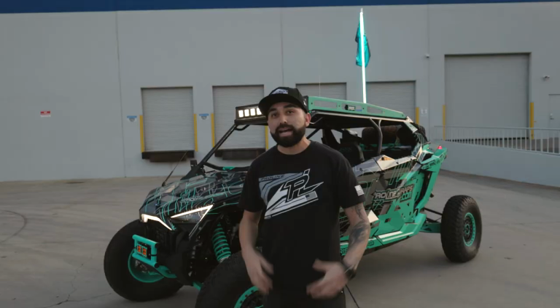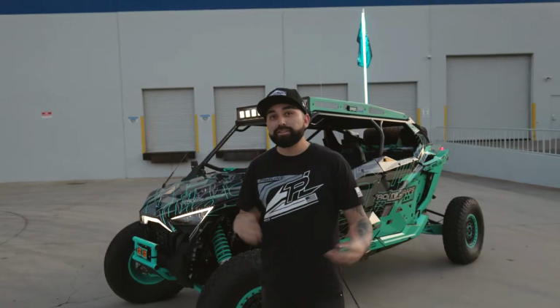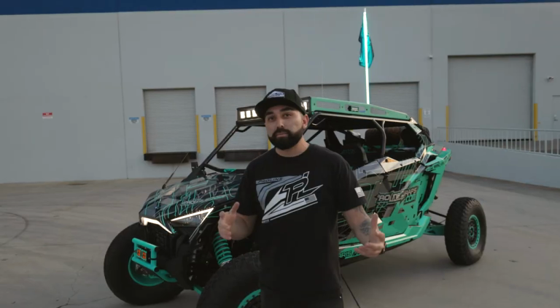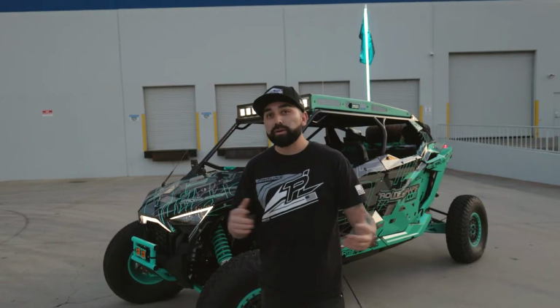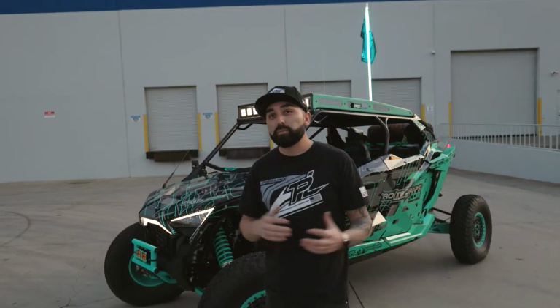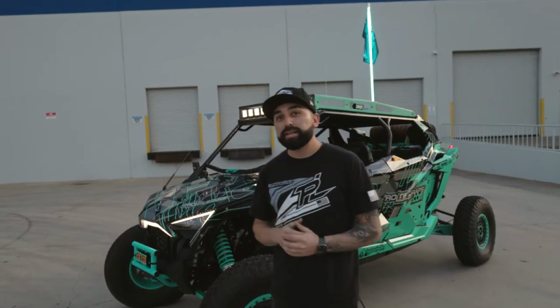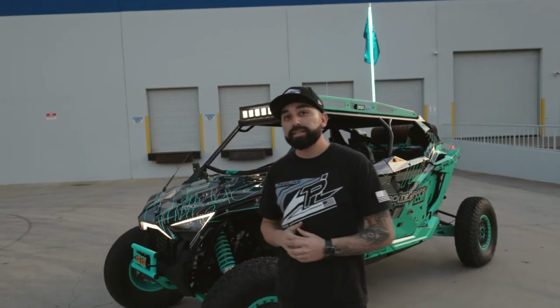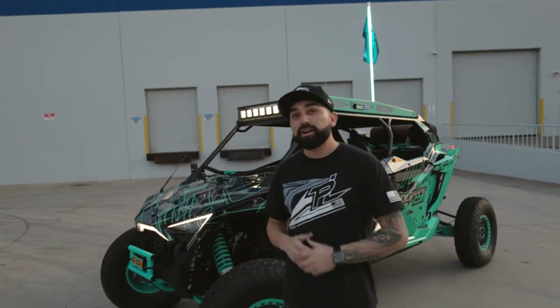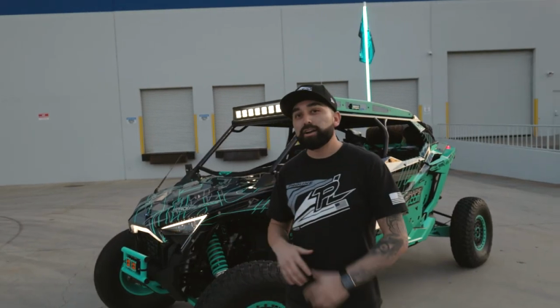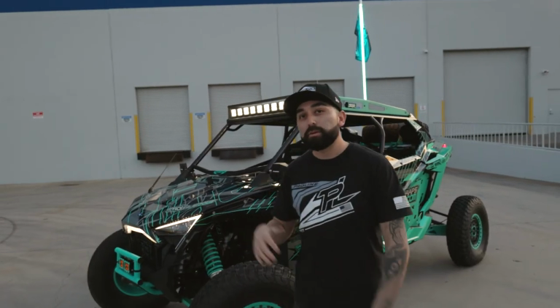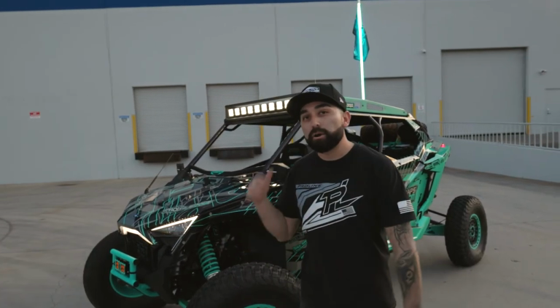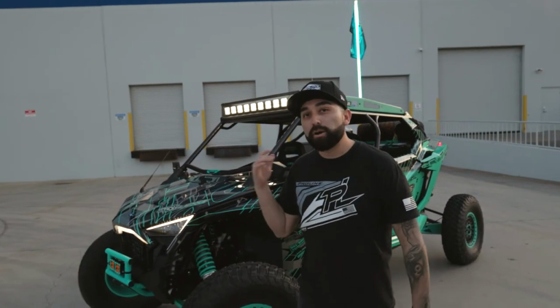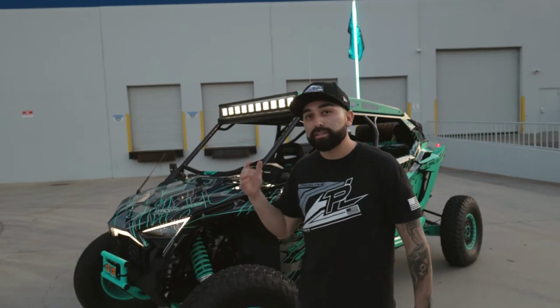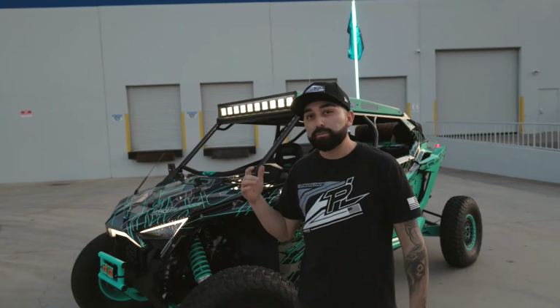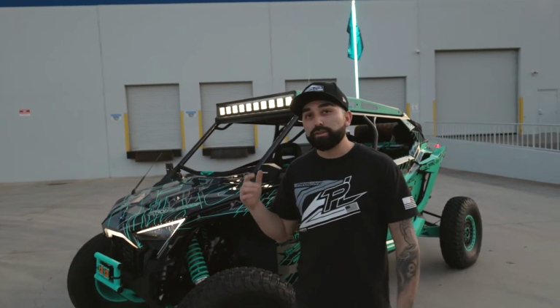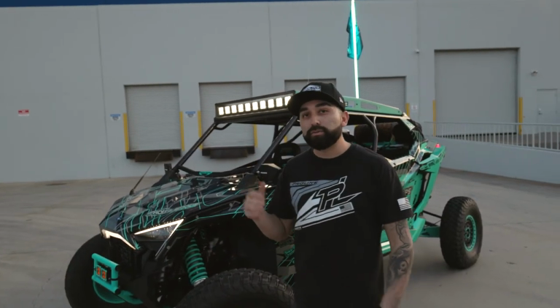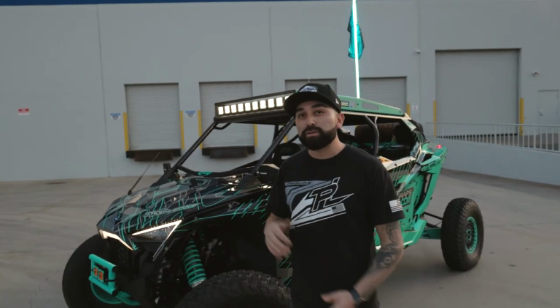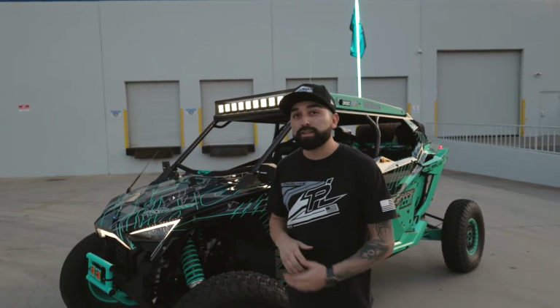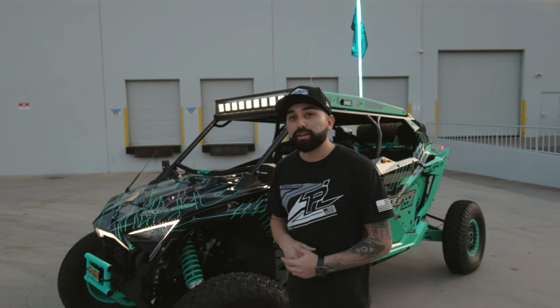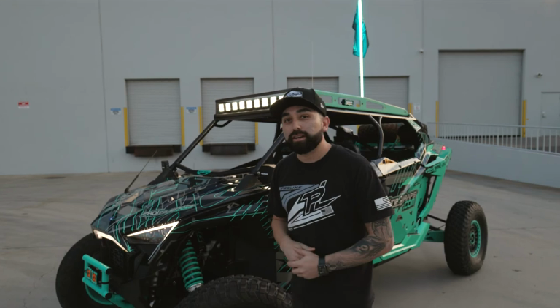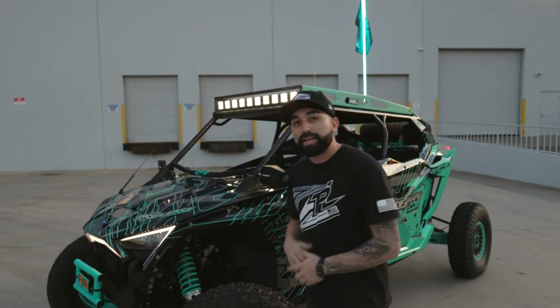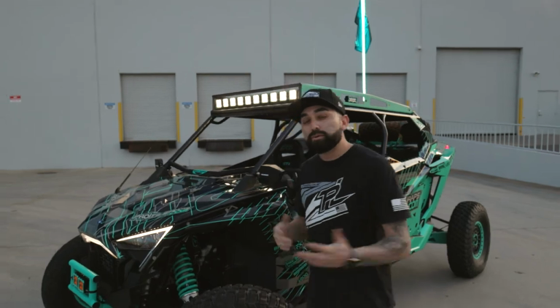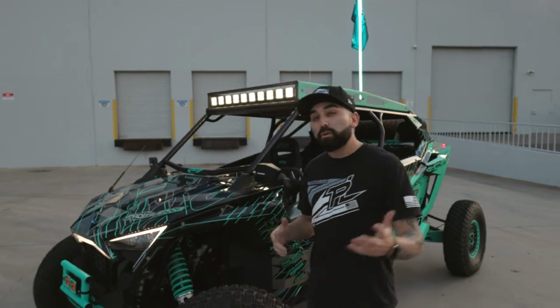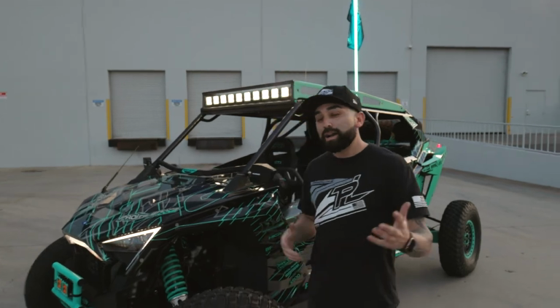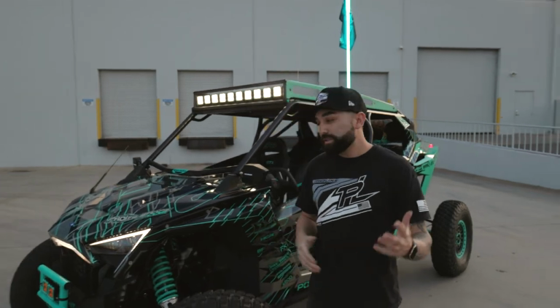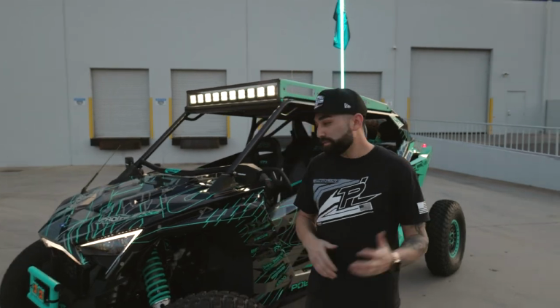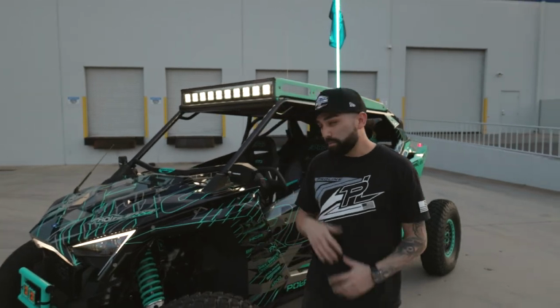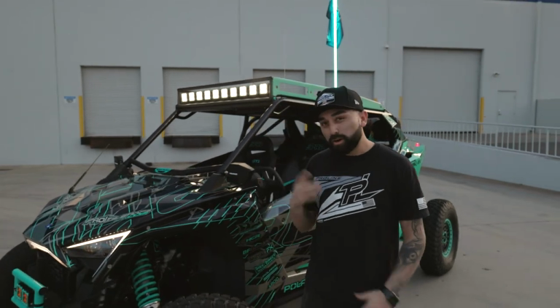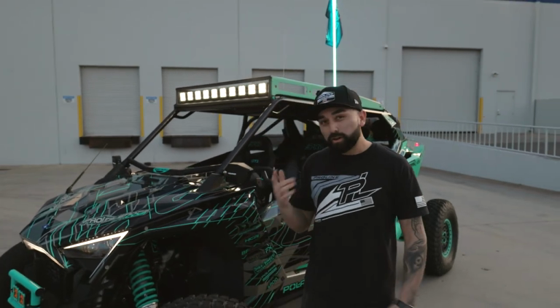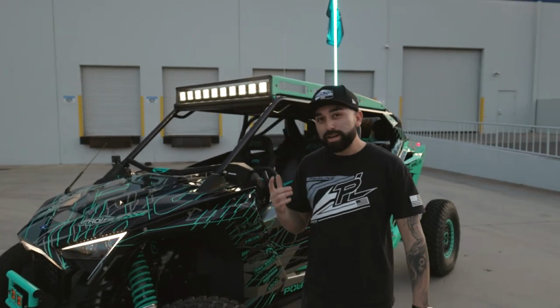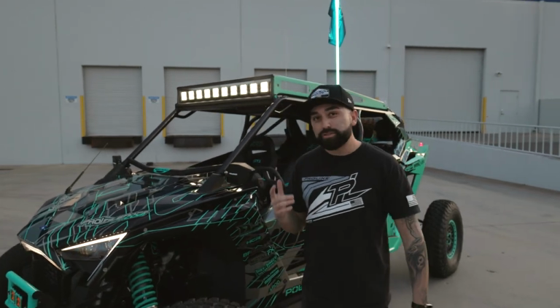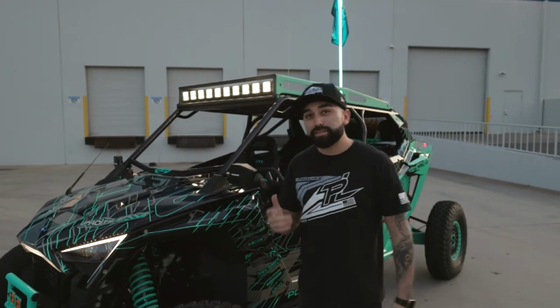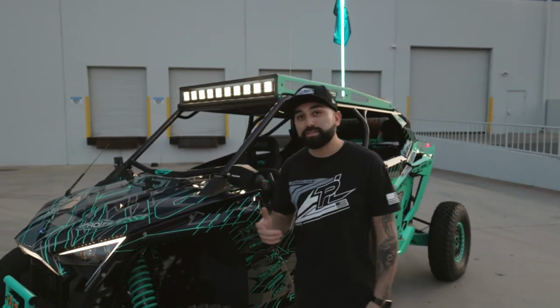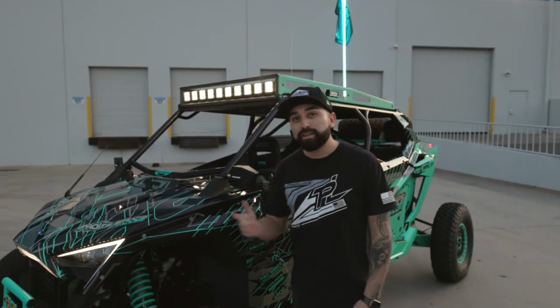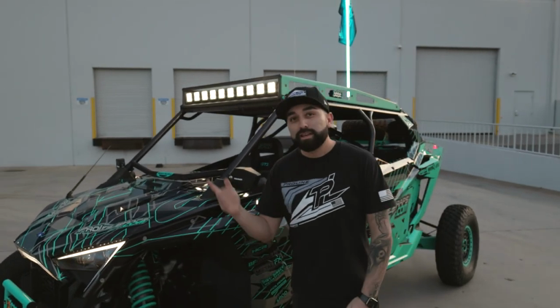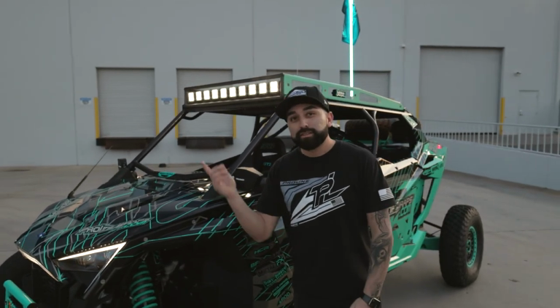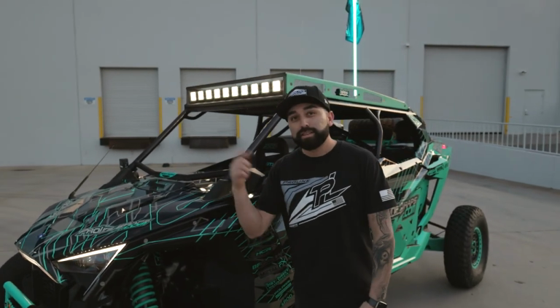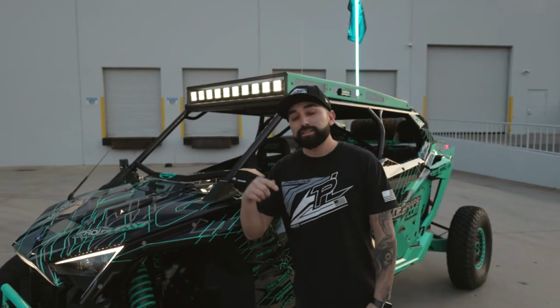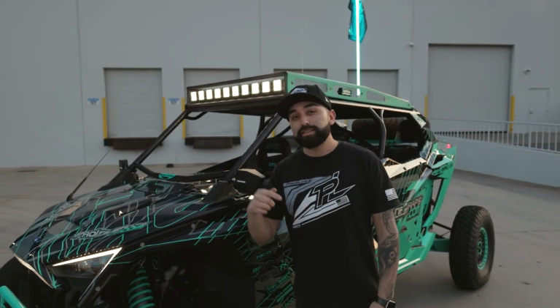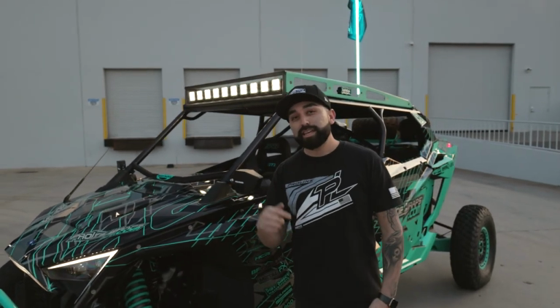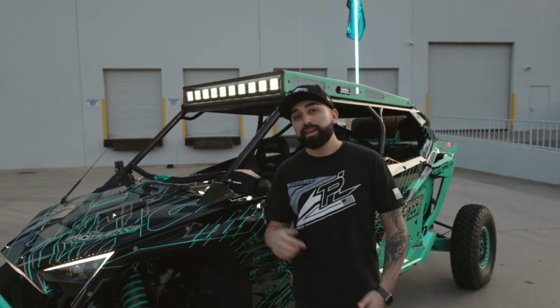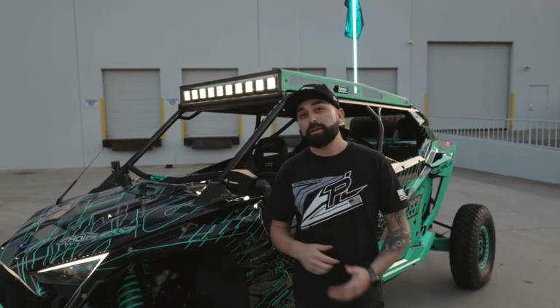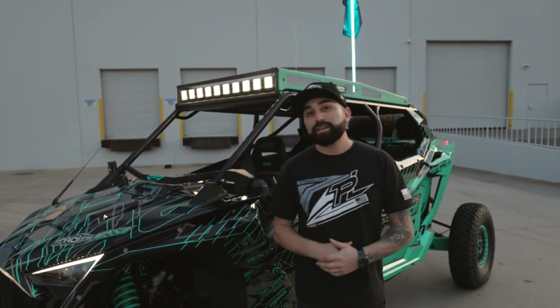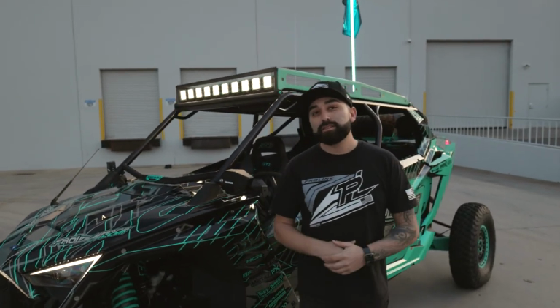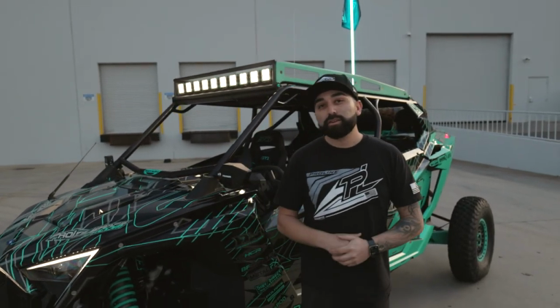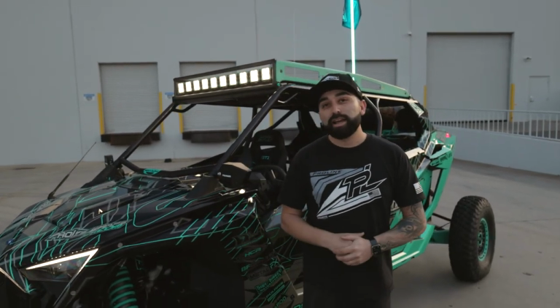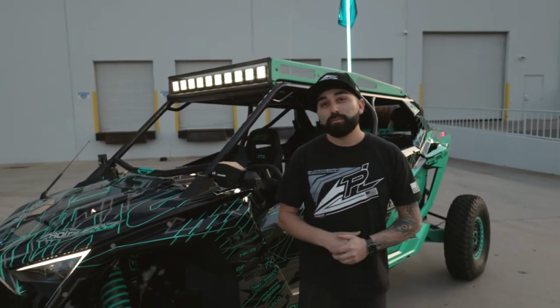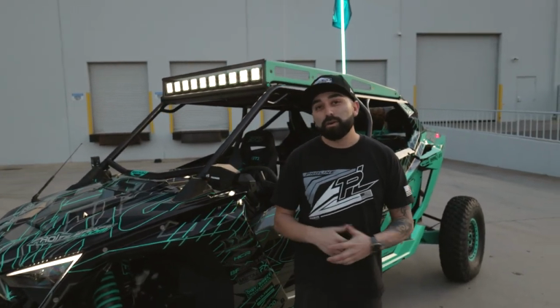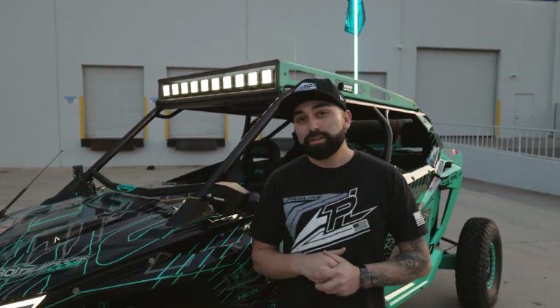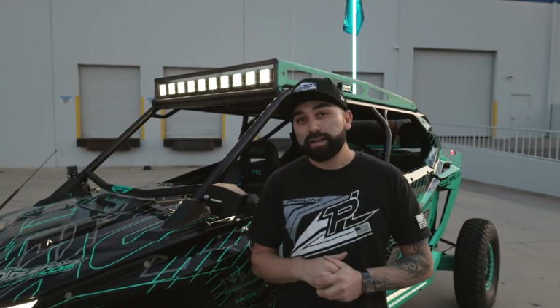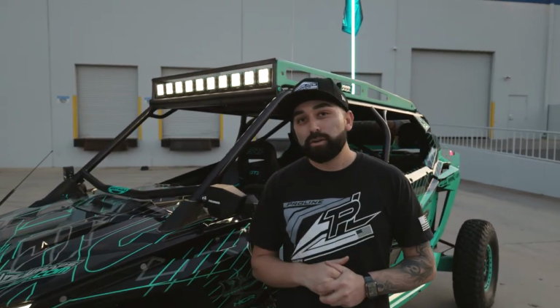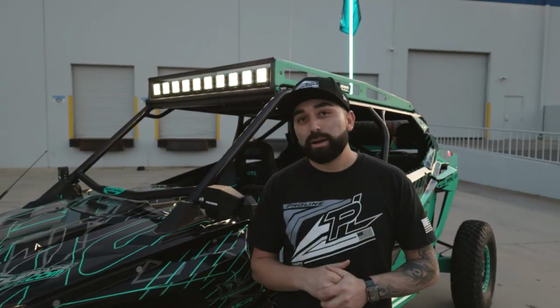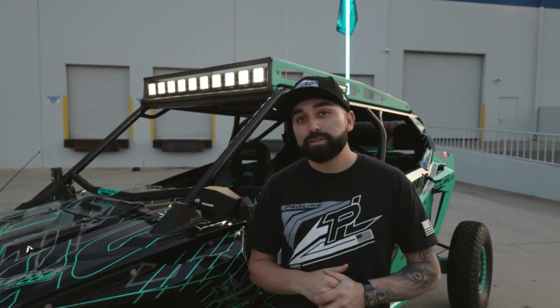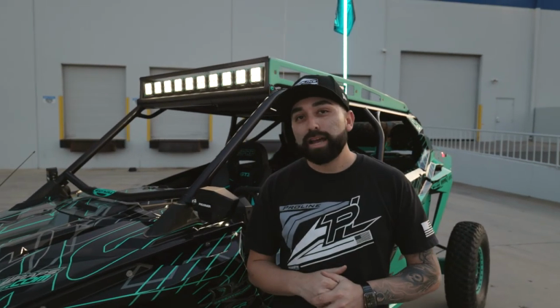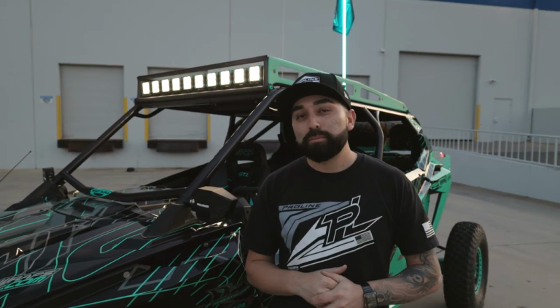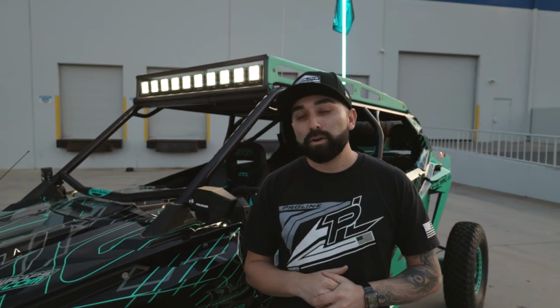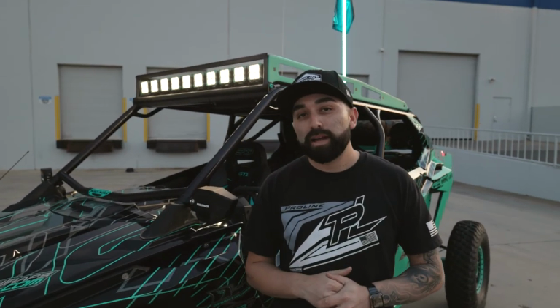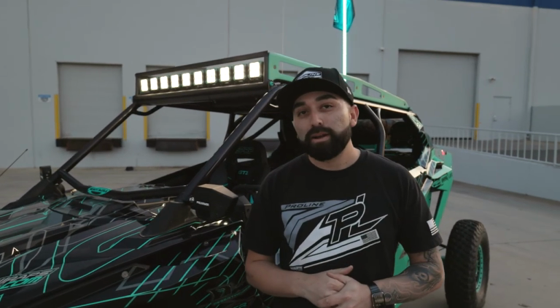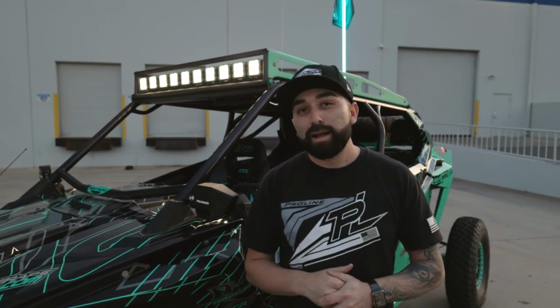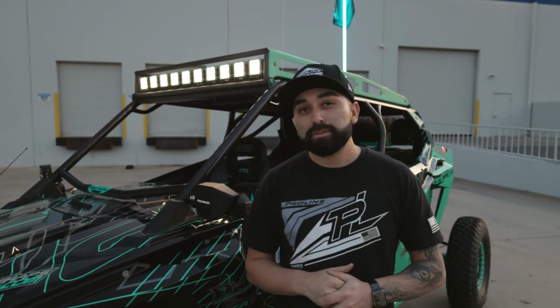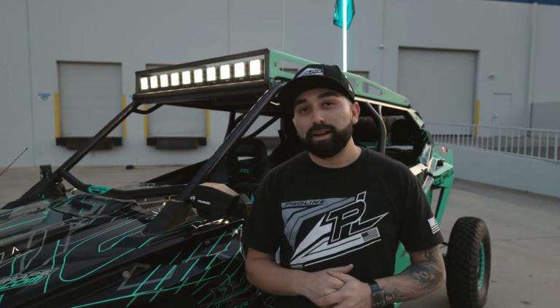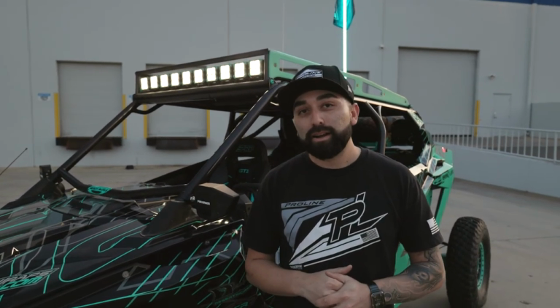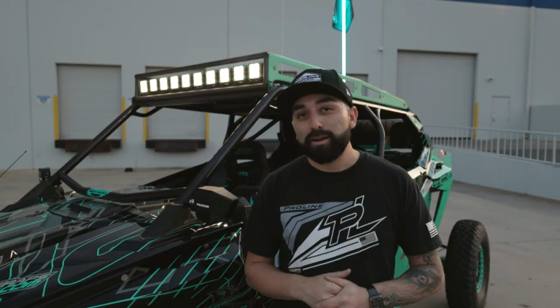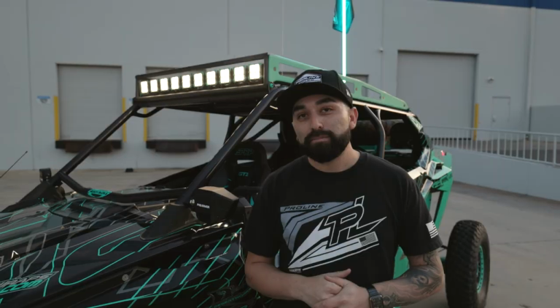So that's our build breakdown on our Pro-XP four-seater. Thanks for watching. For more questions, send us a DM on Instagram and check out our website, ProLineWraps.com.